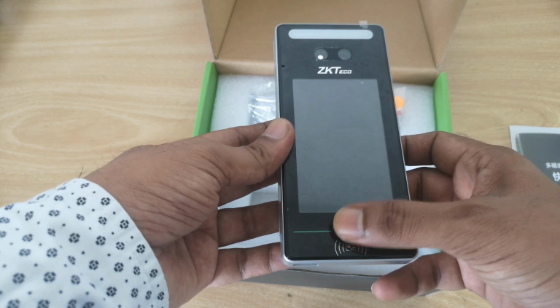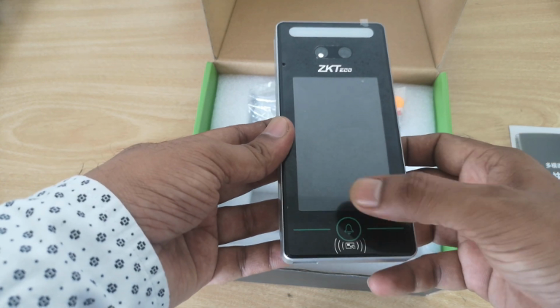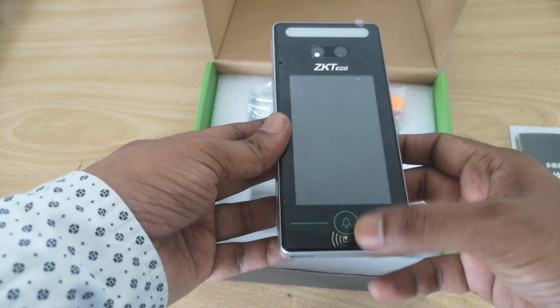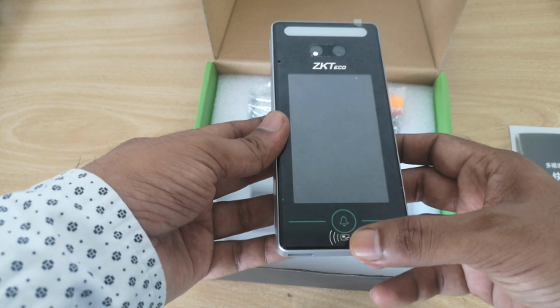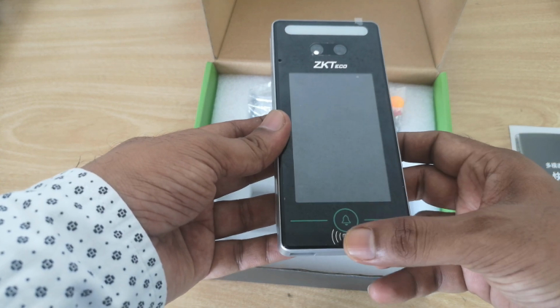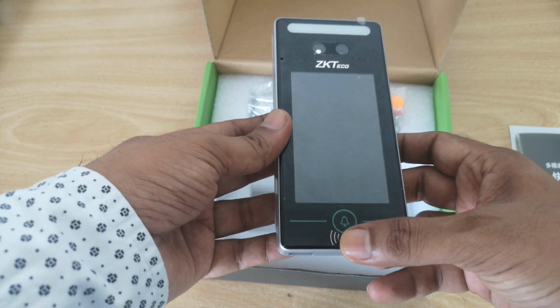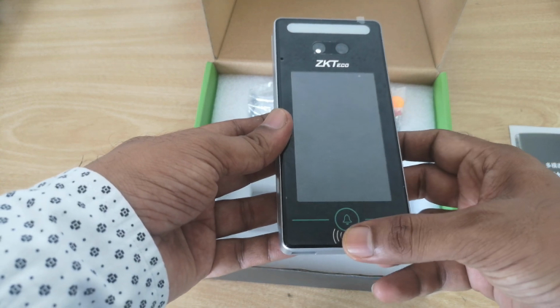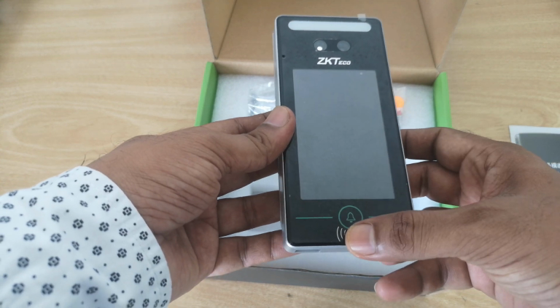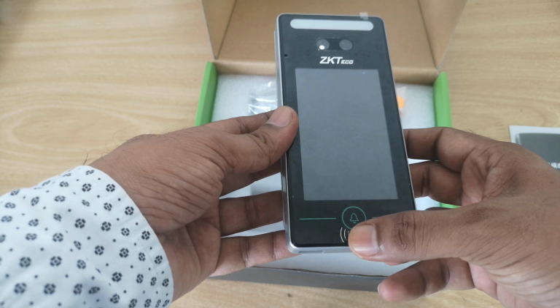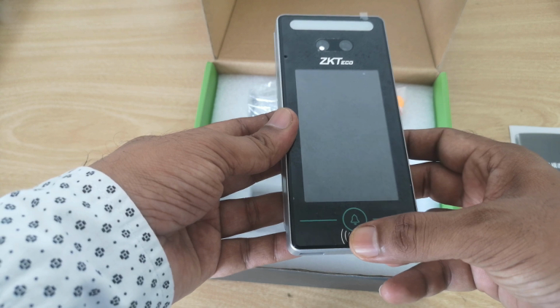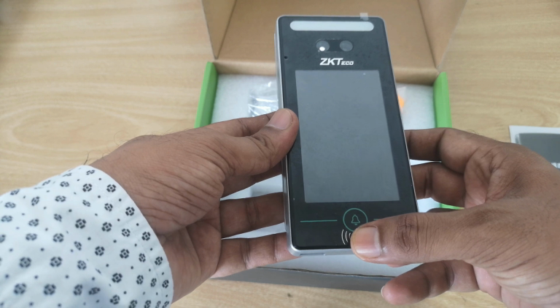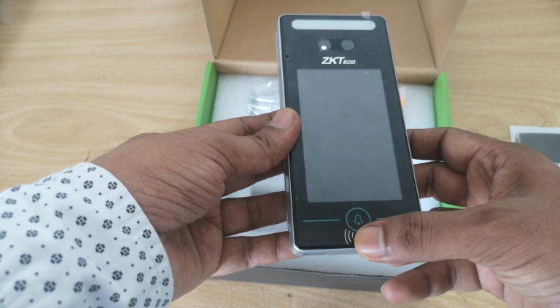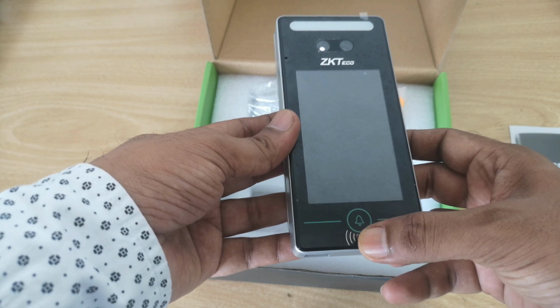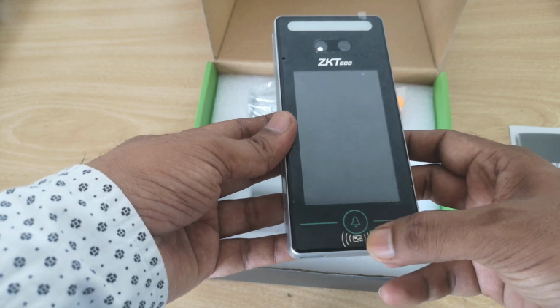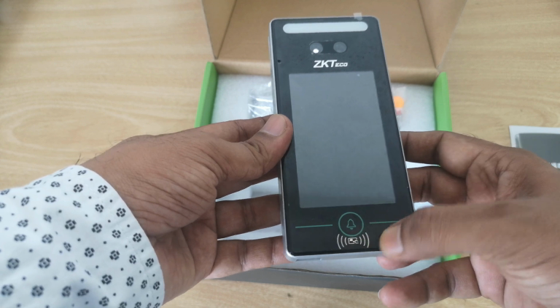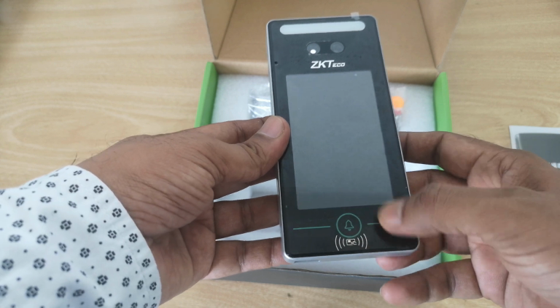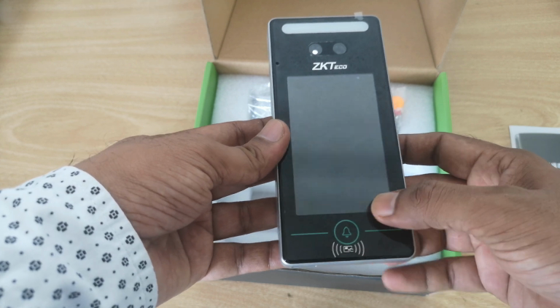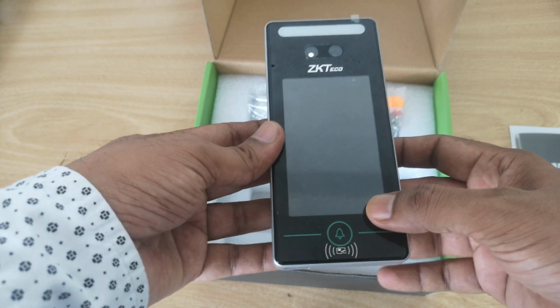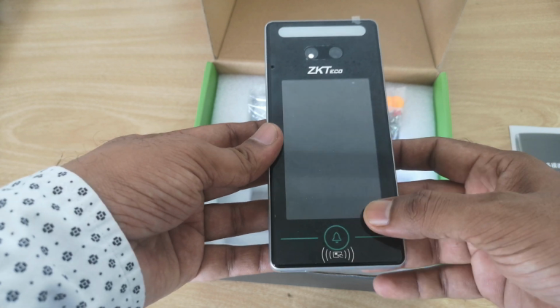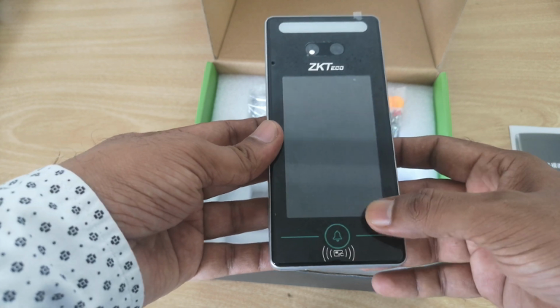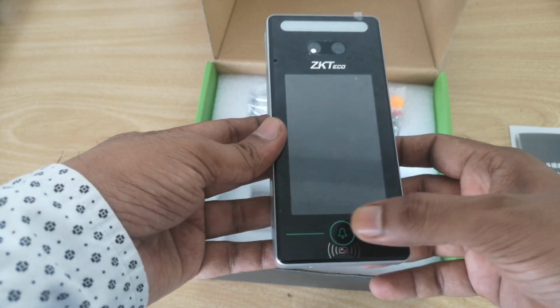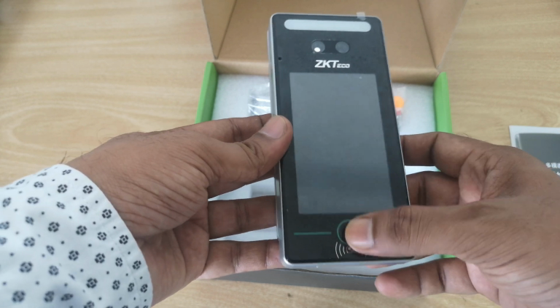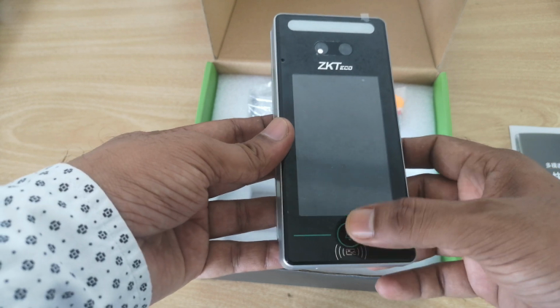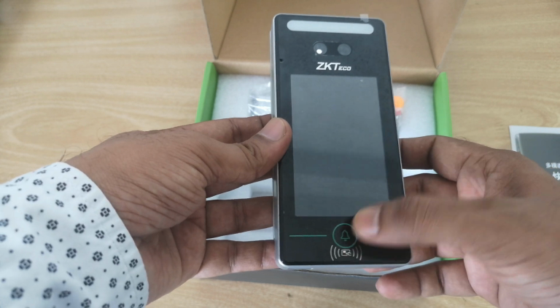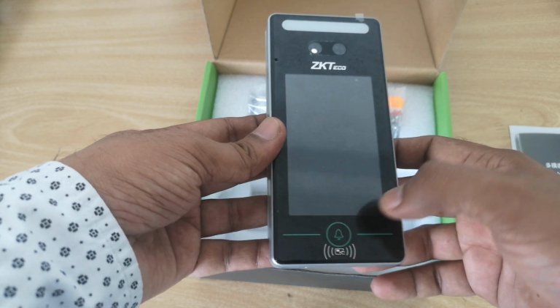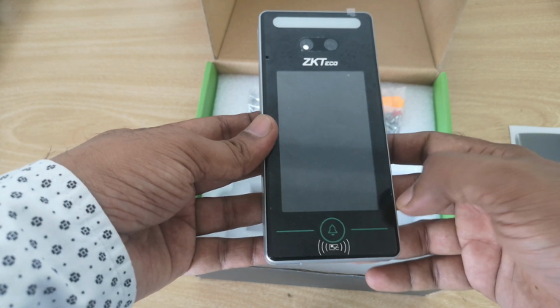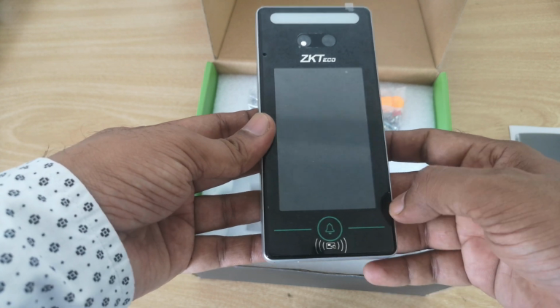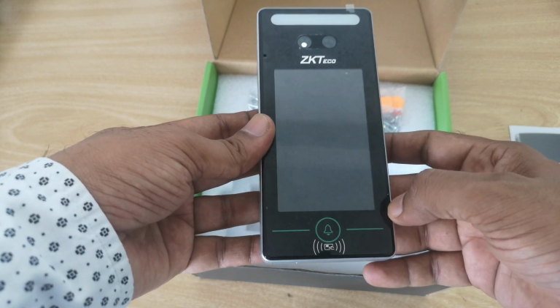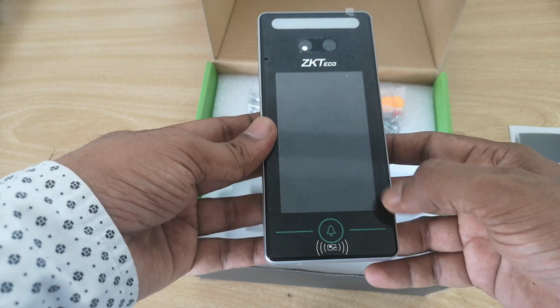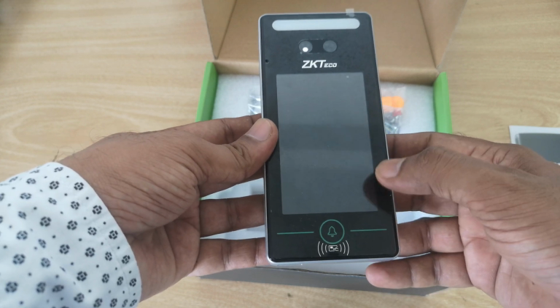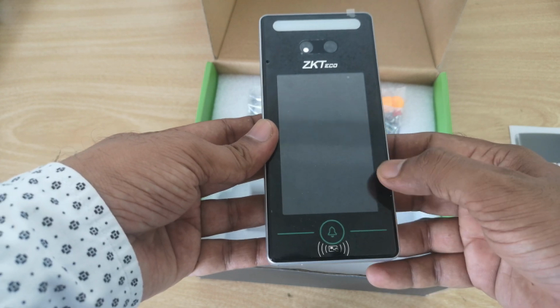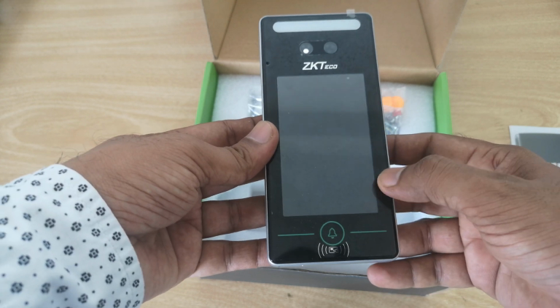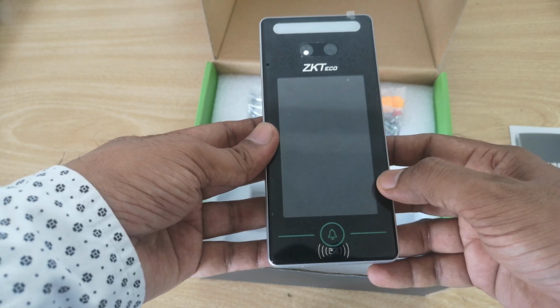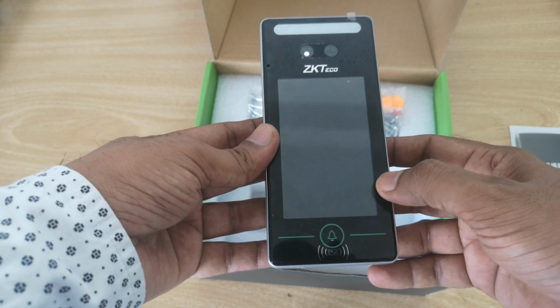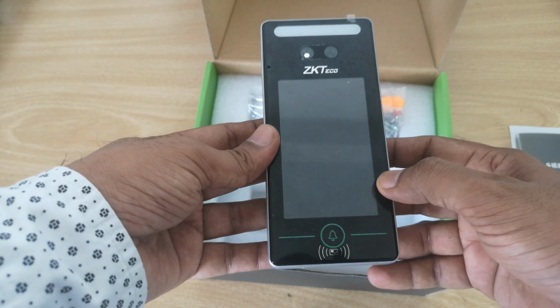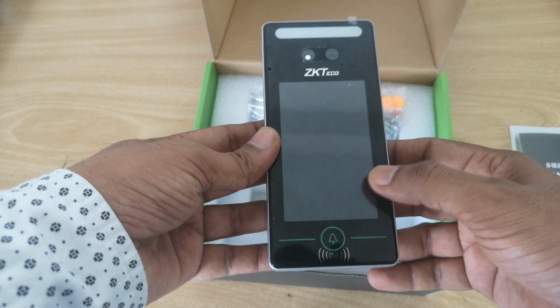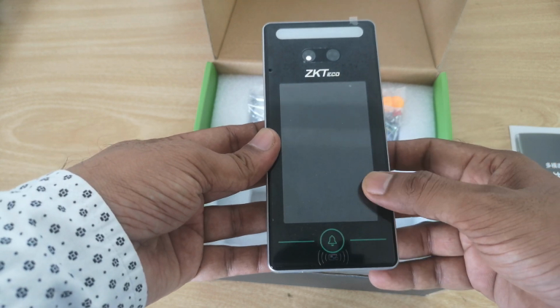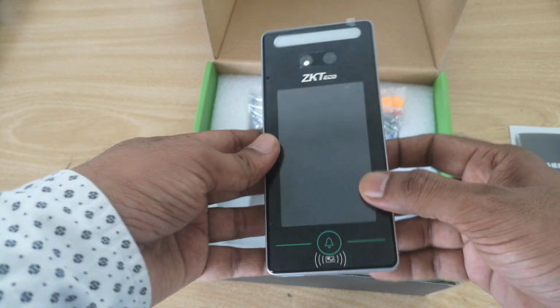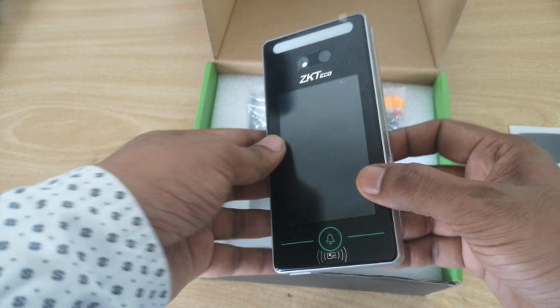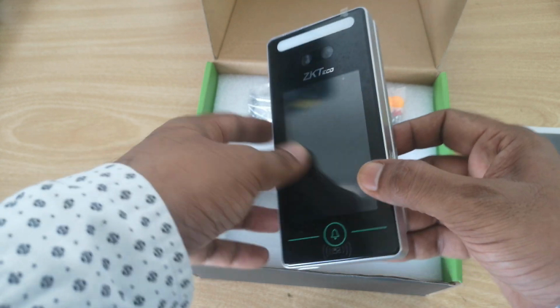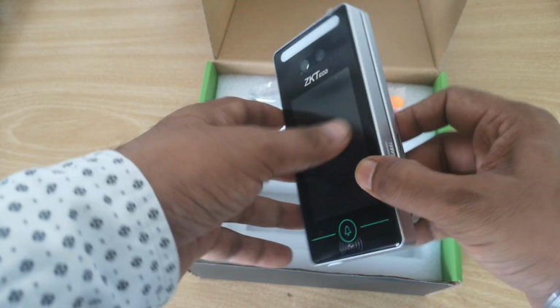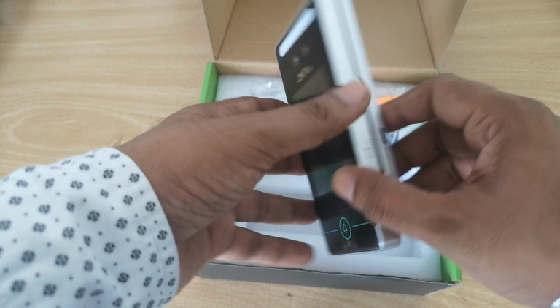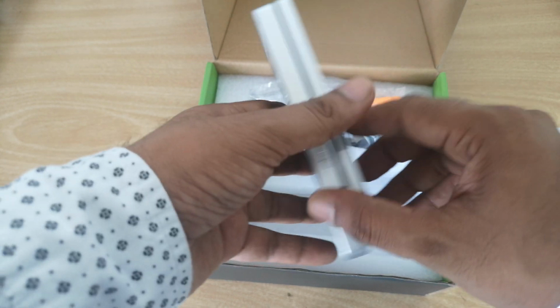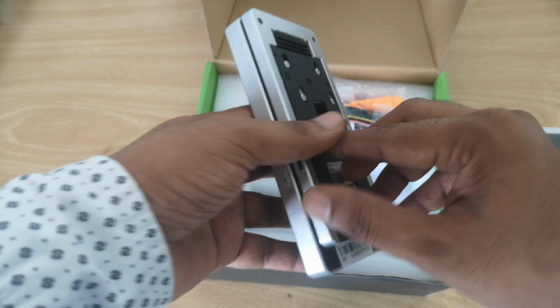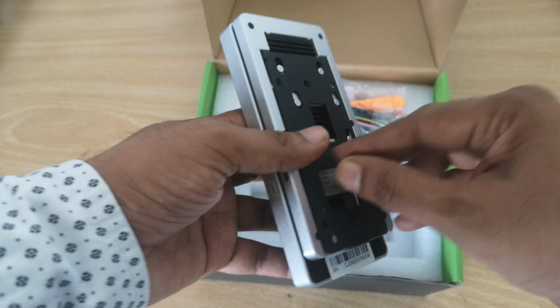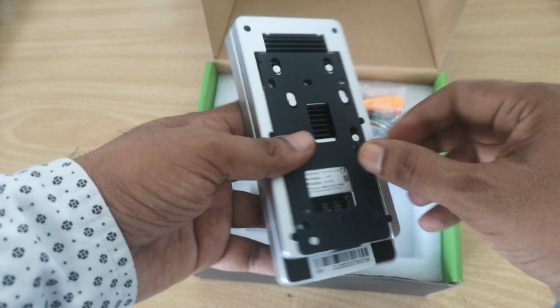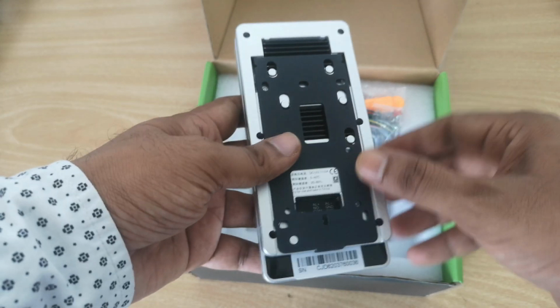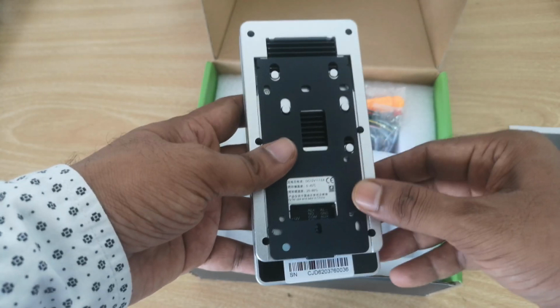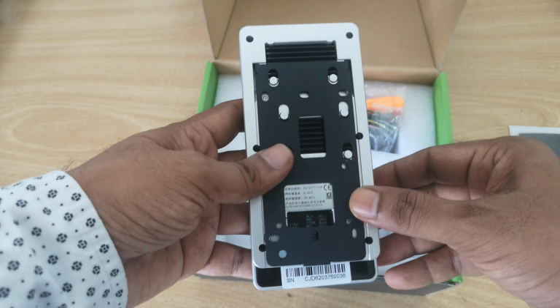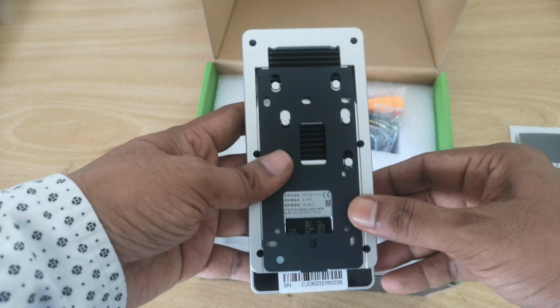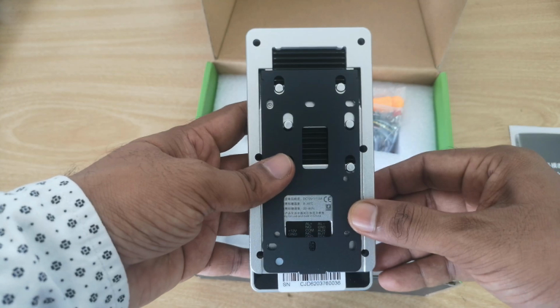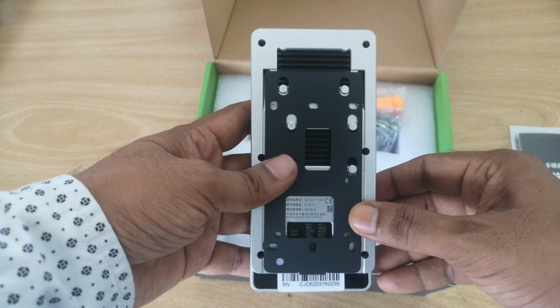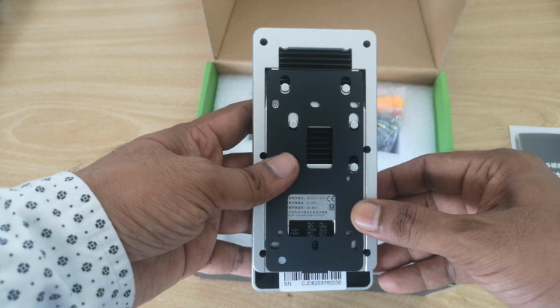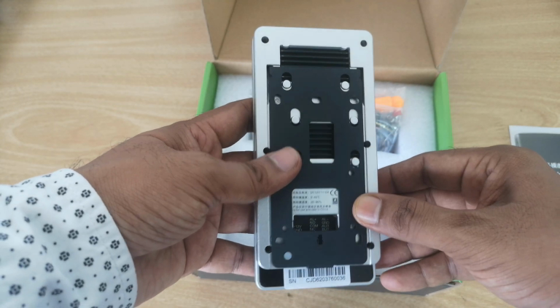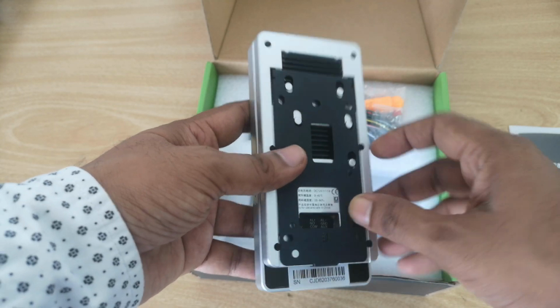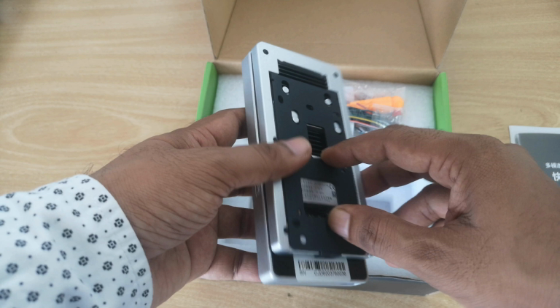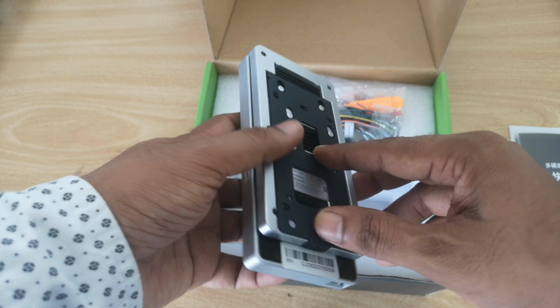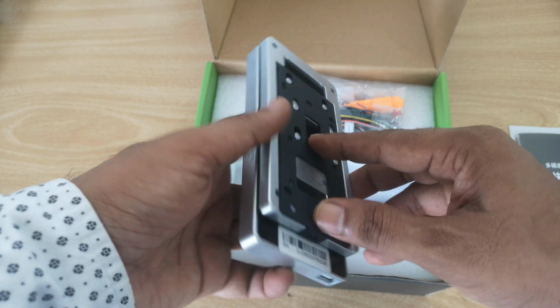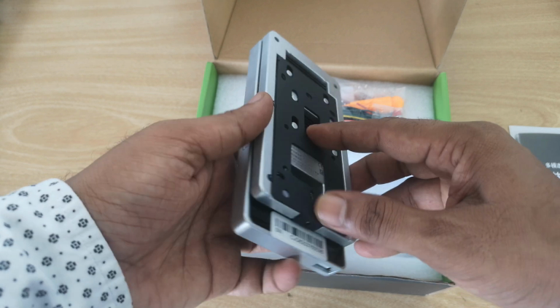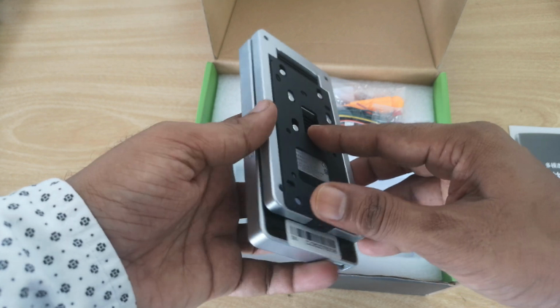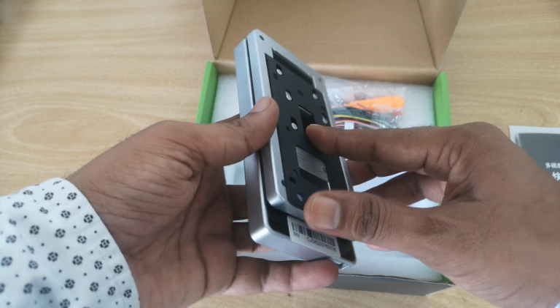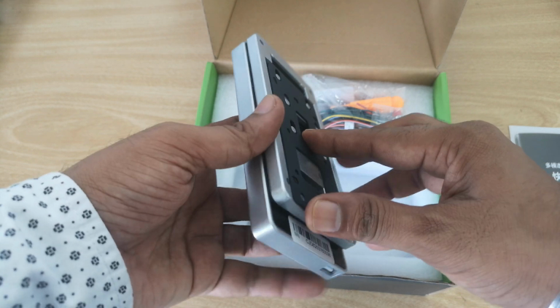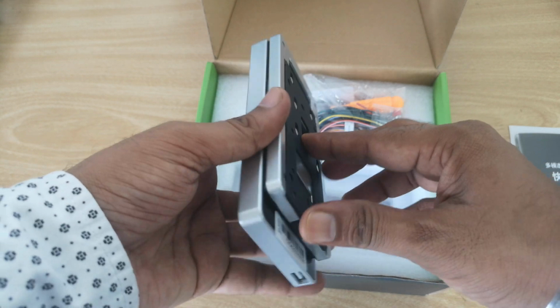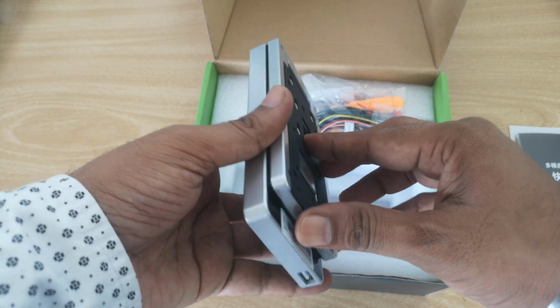So this is our main unit, the Zeki Techco device. We have dual camera, touch screen, a bell button, and card scan. From here you can also link an external doorbell with this device.